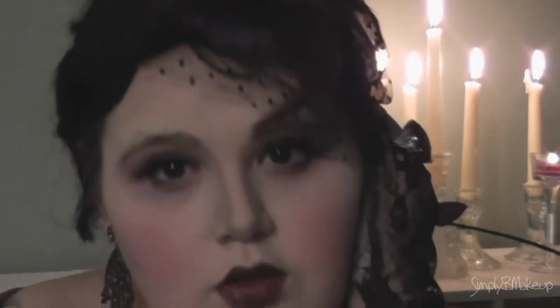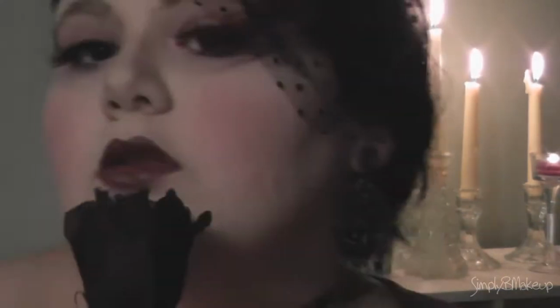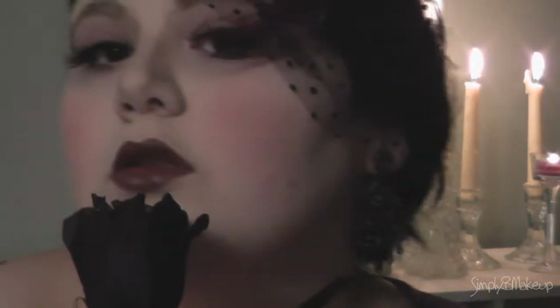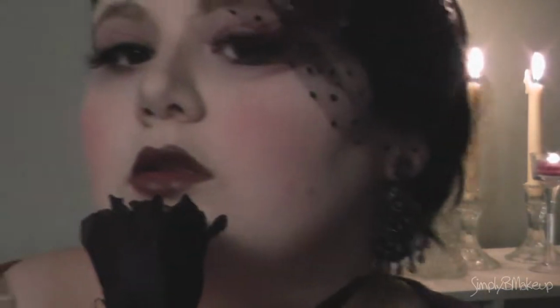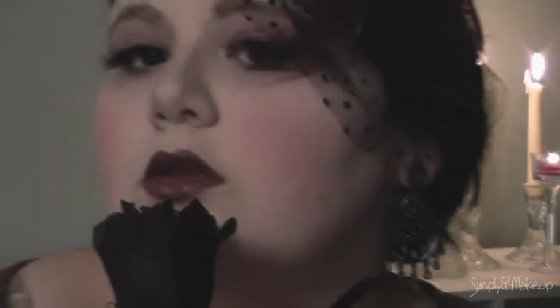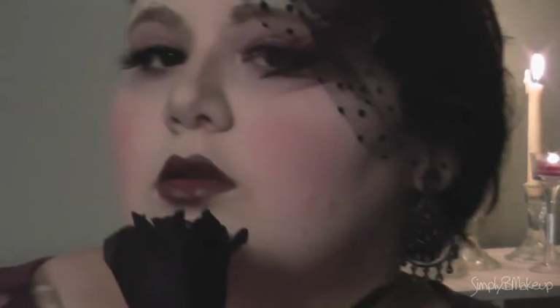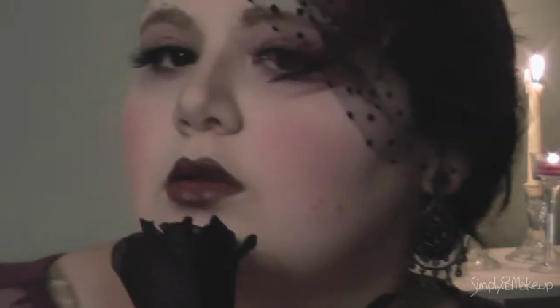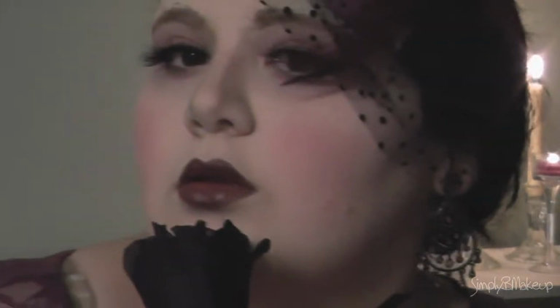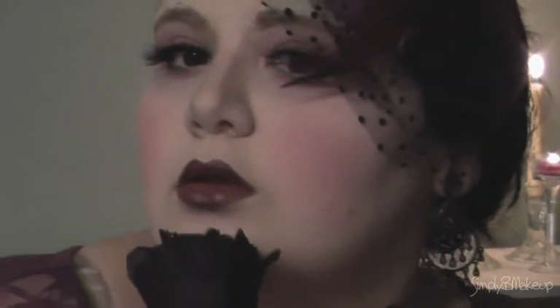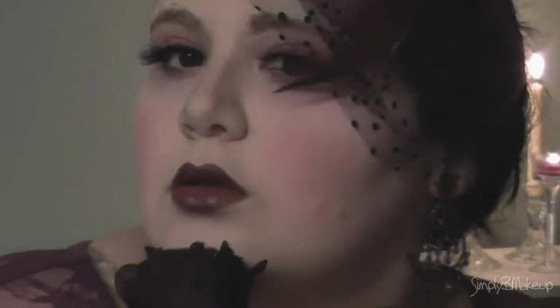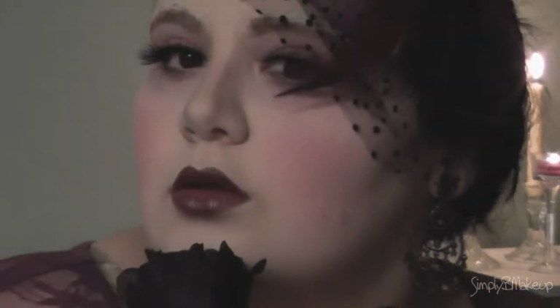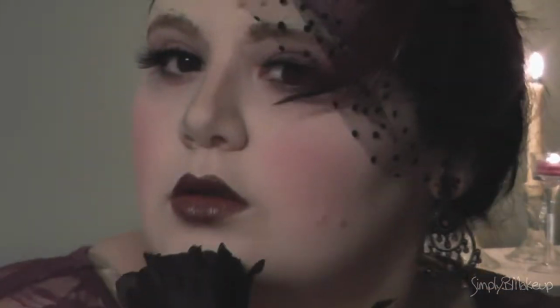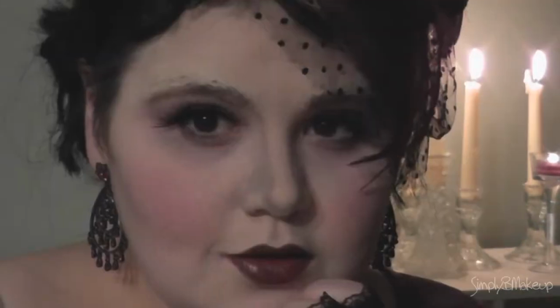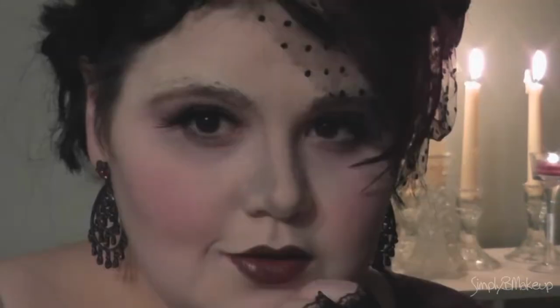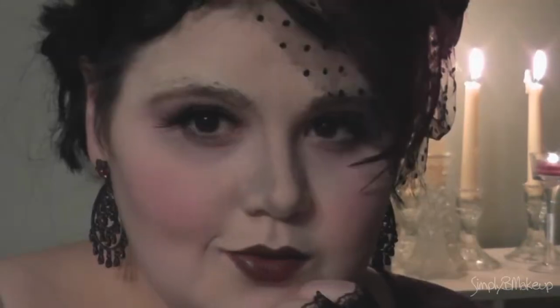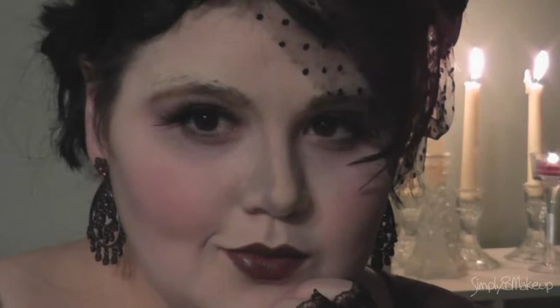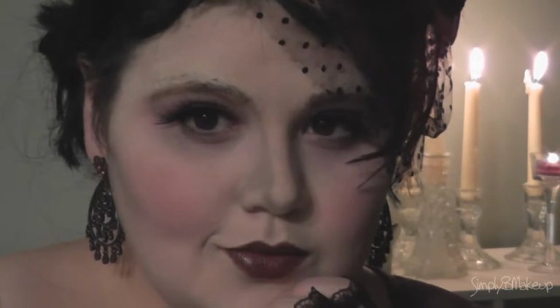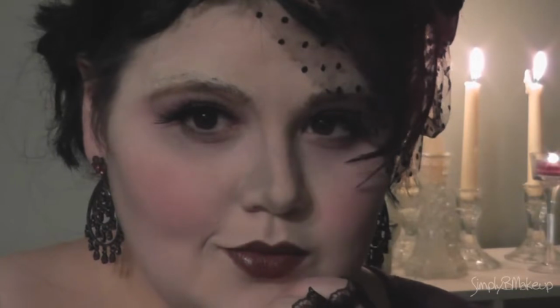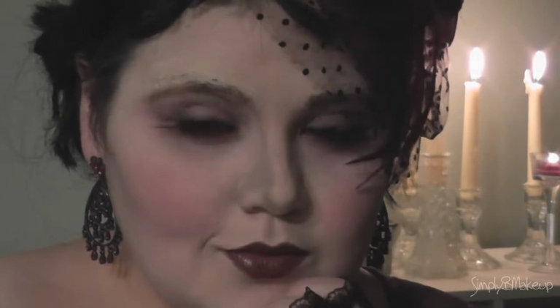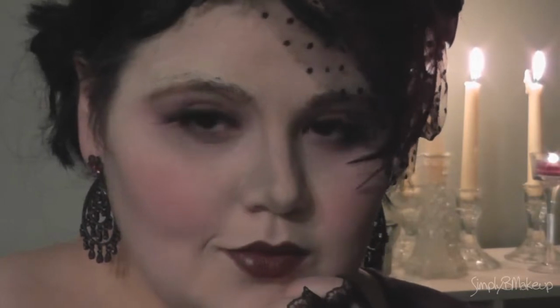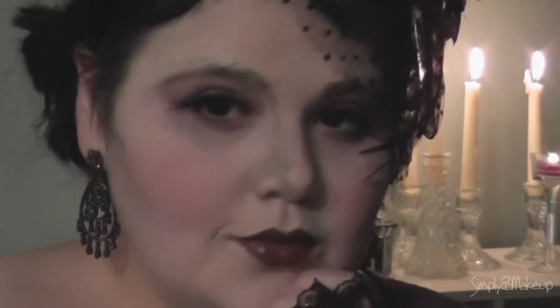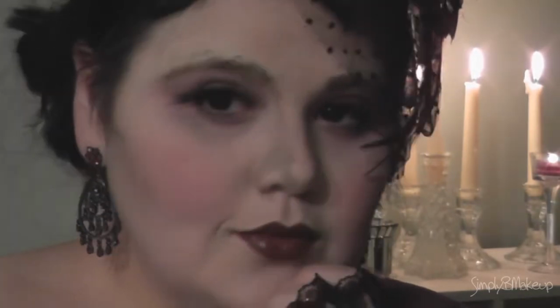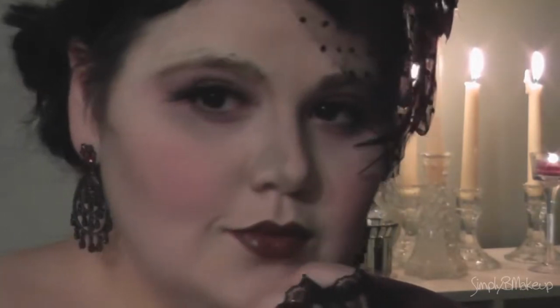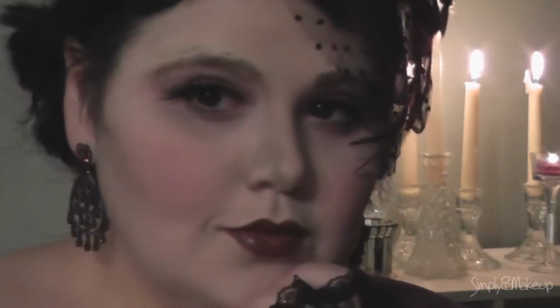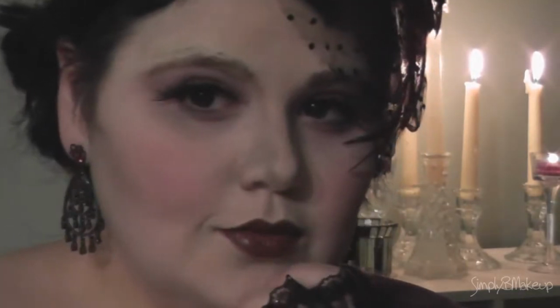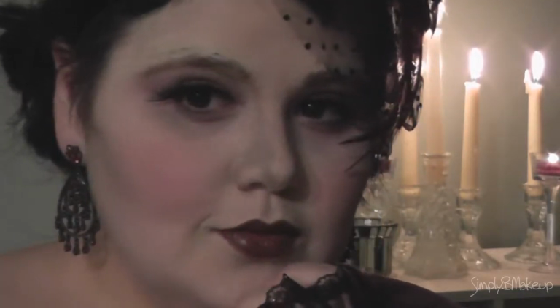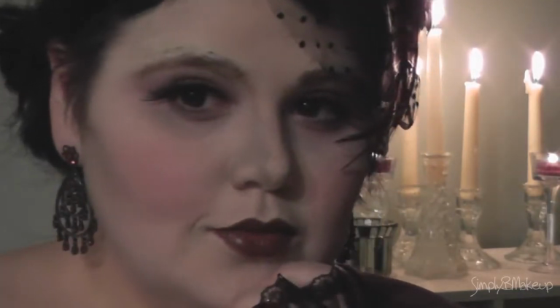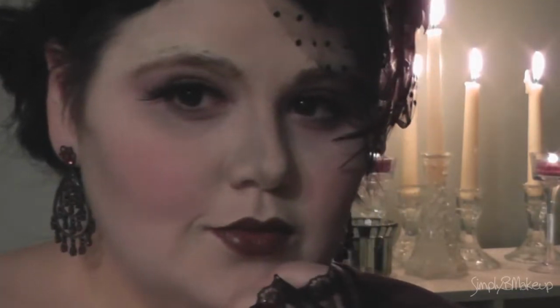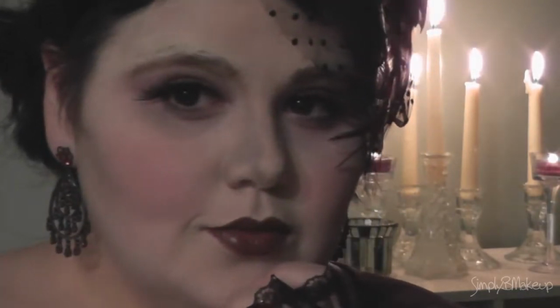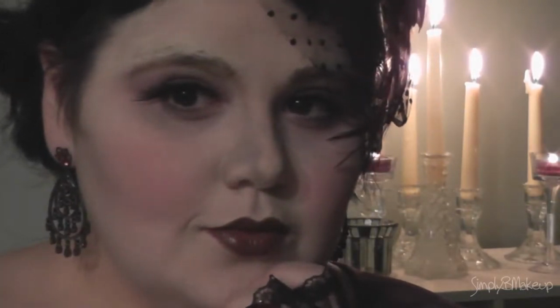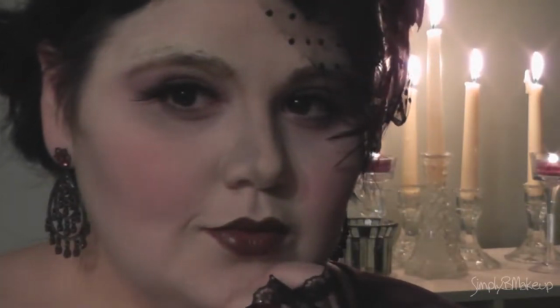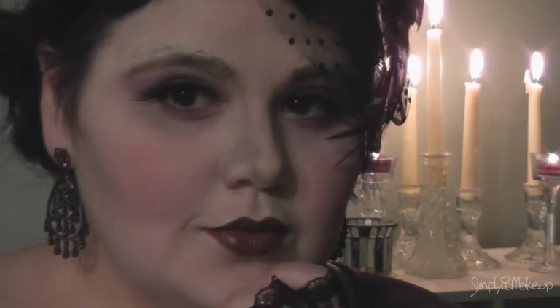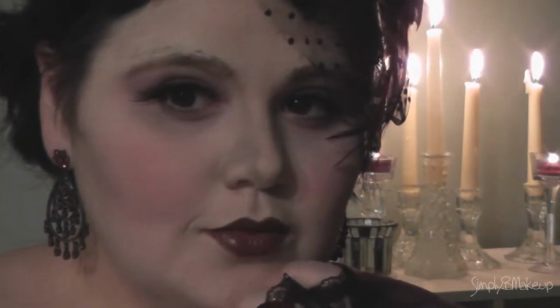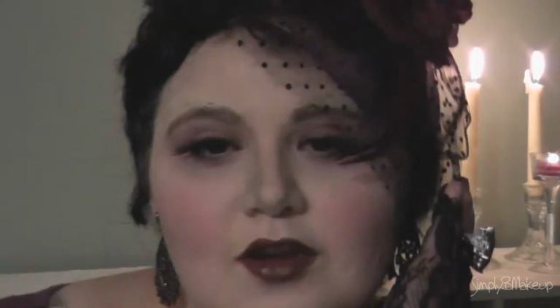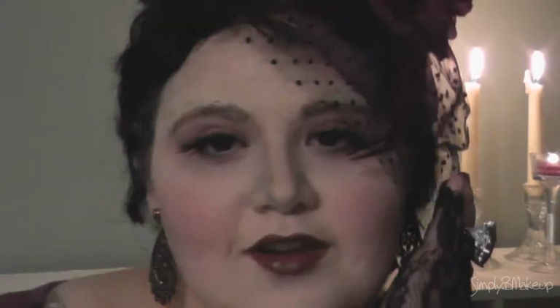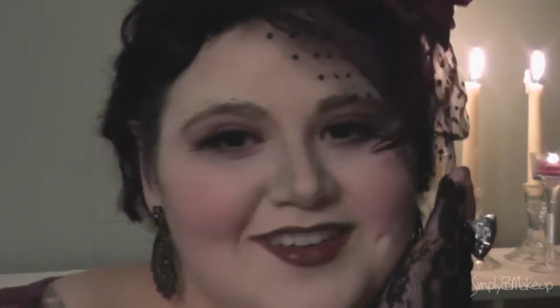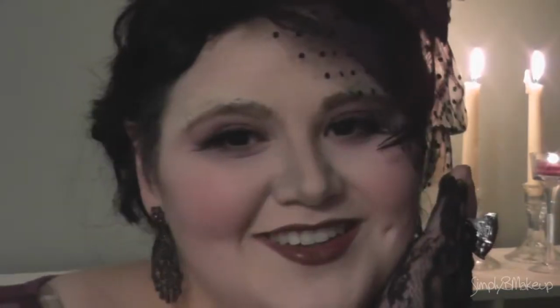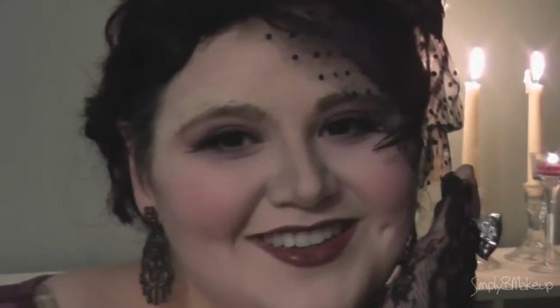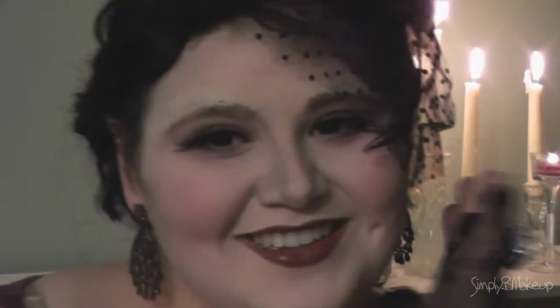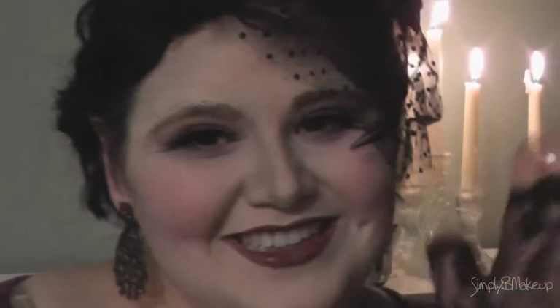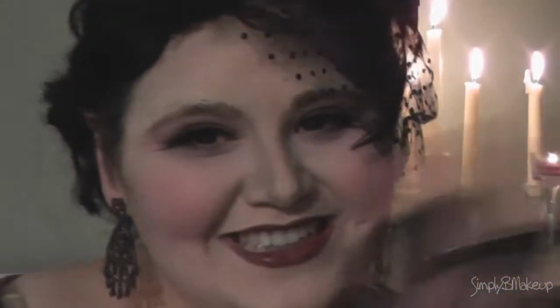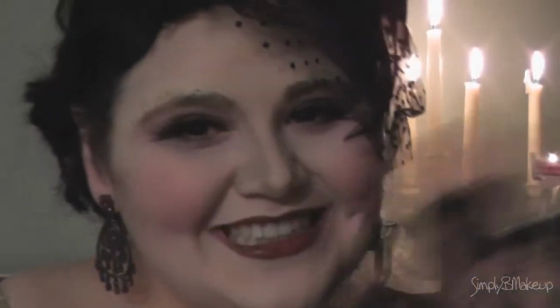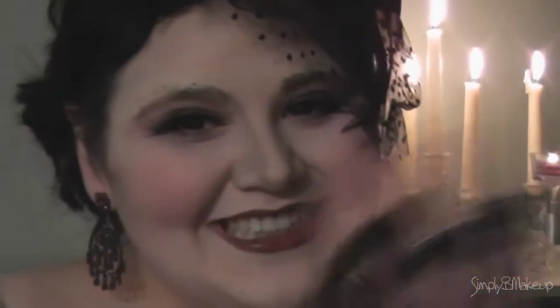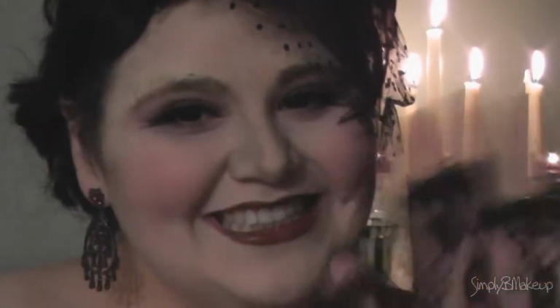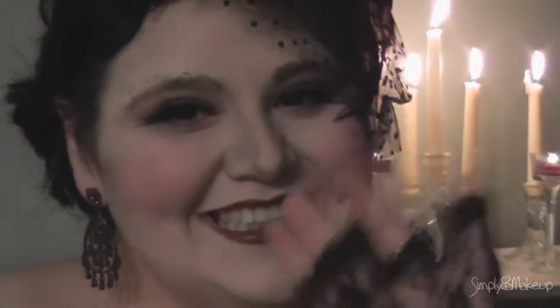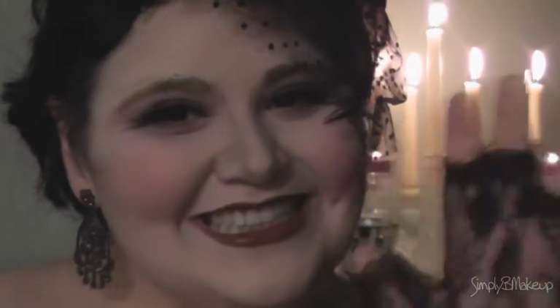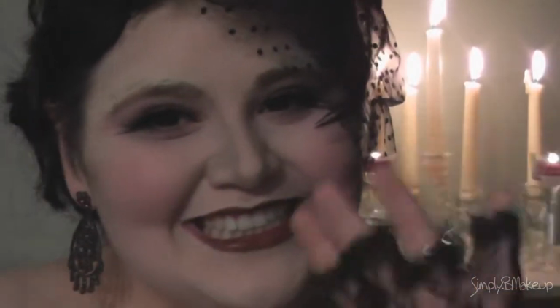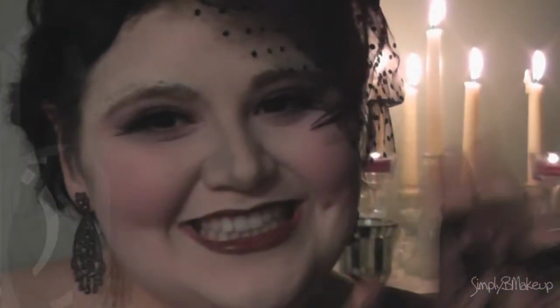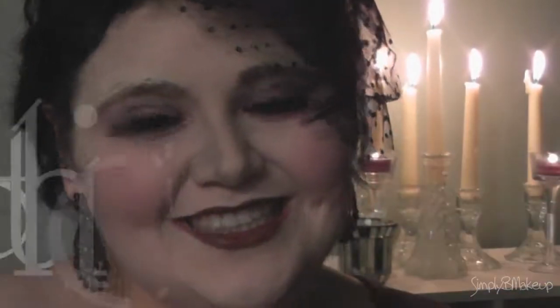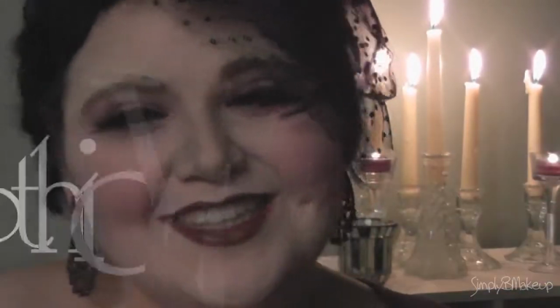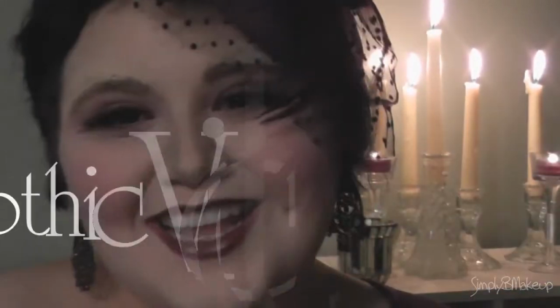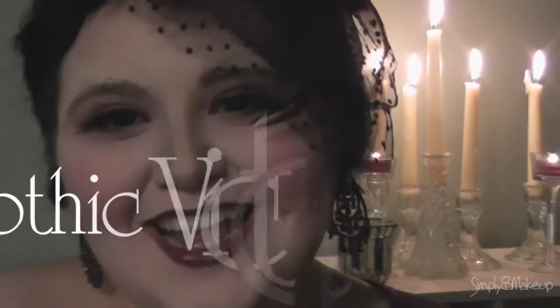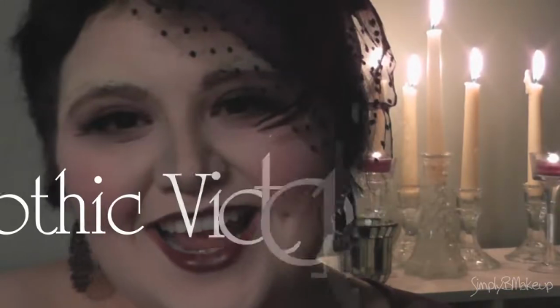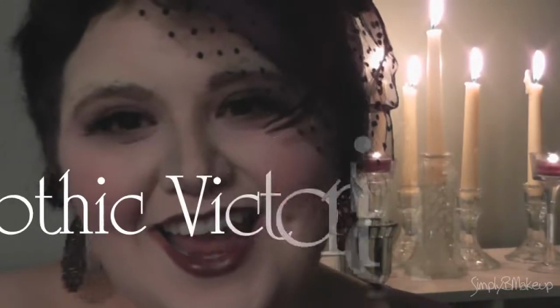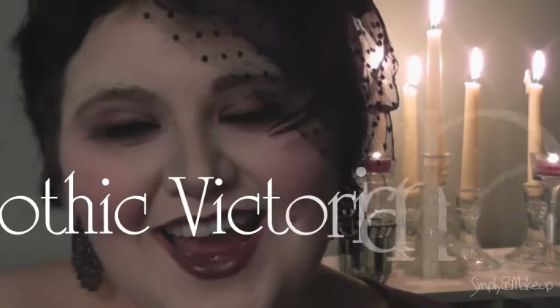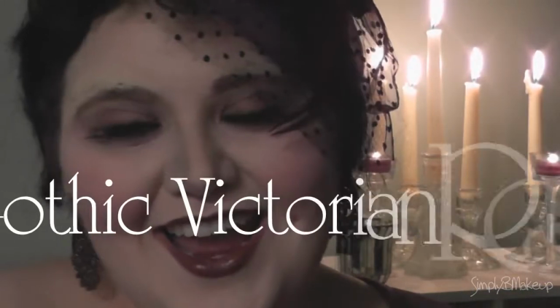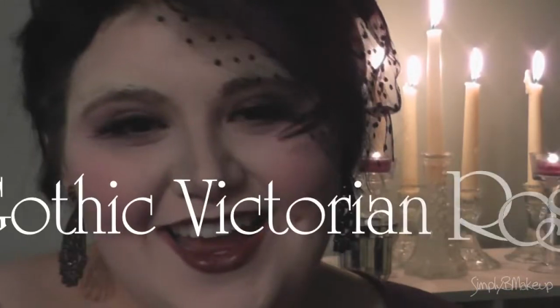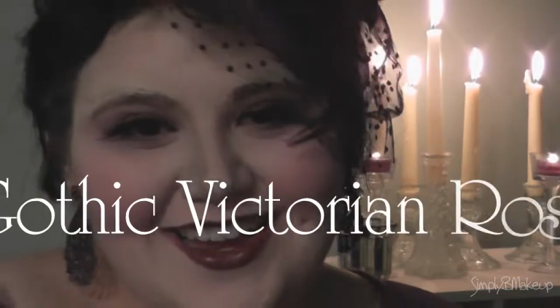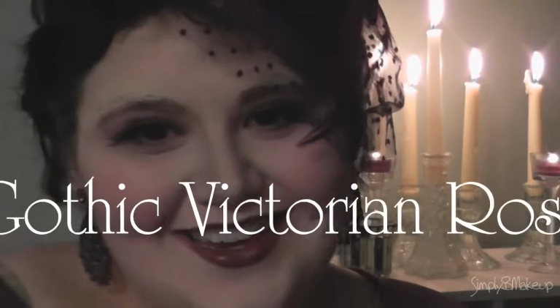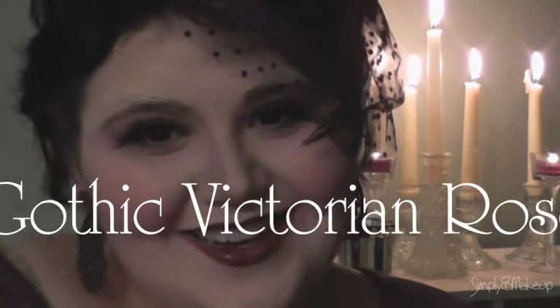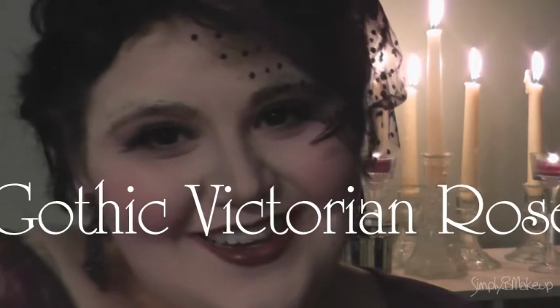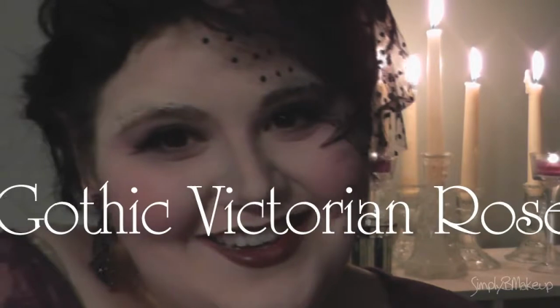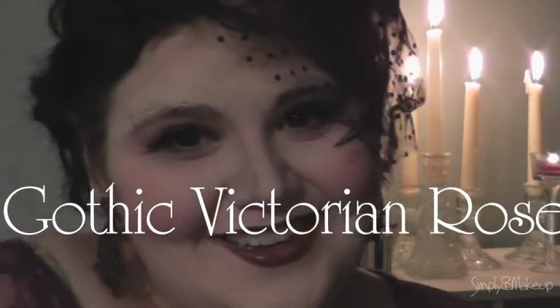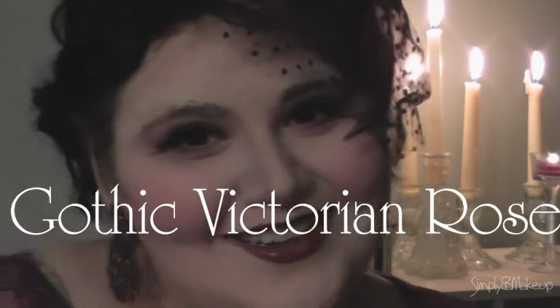Welcome to Simply Boletza. Let's explore their darkened beauty, the facade of a Gothic Victorian rose.